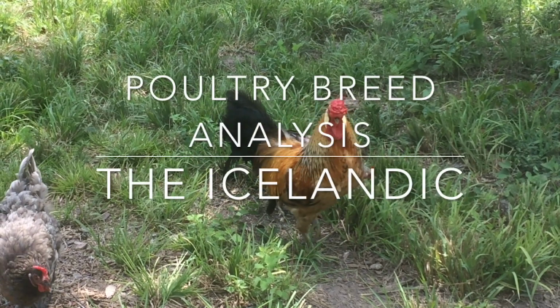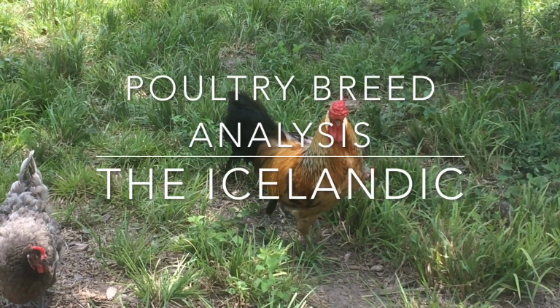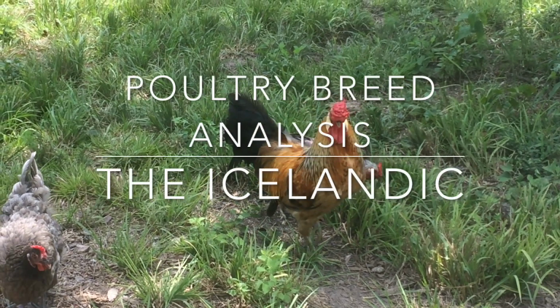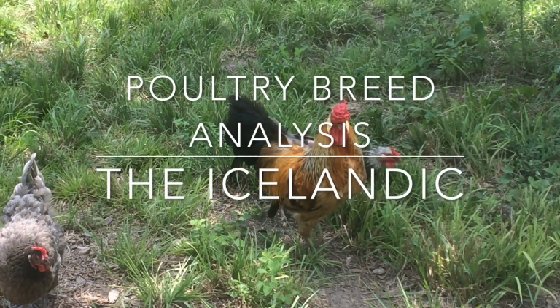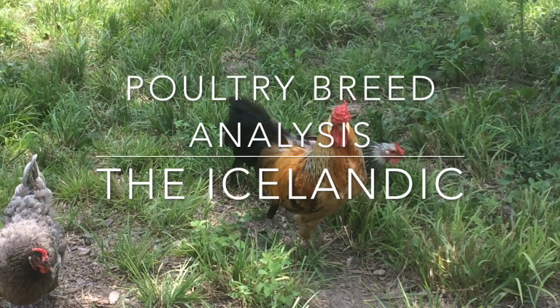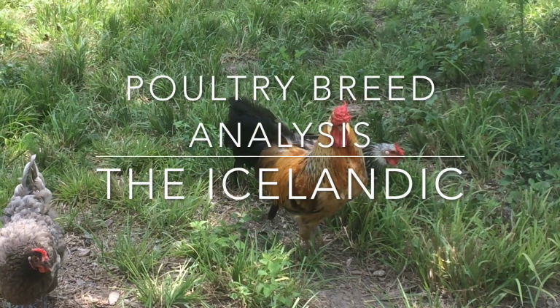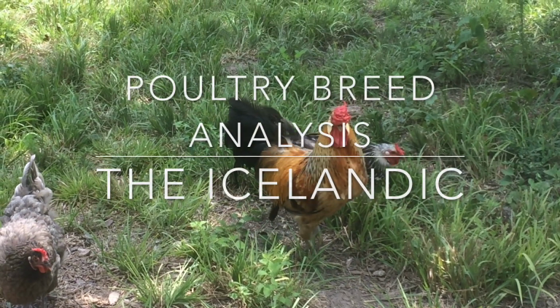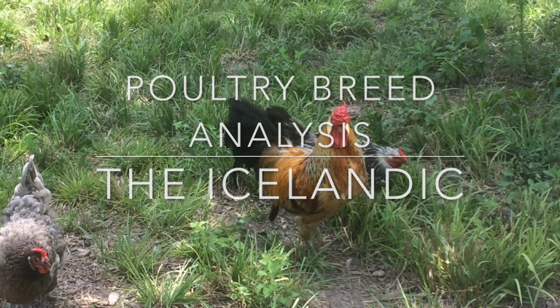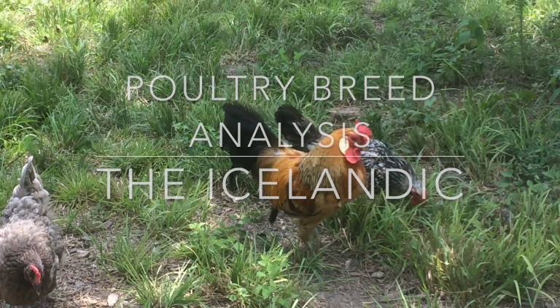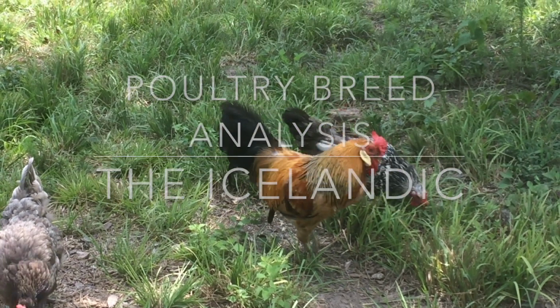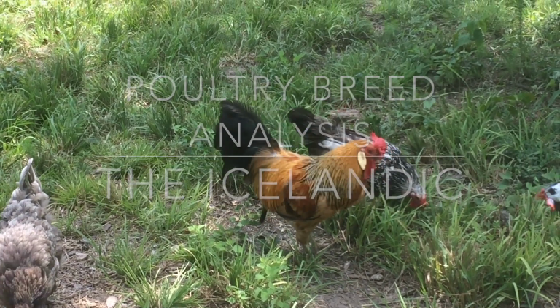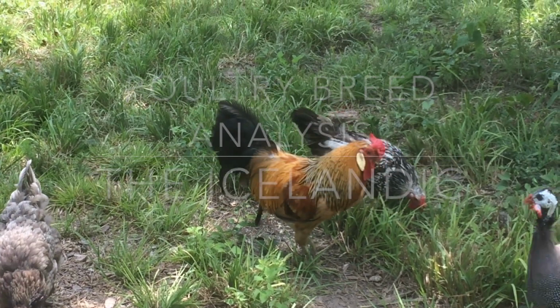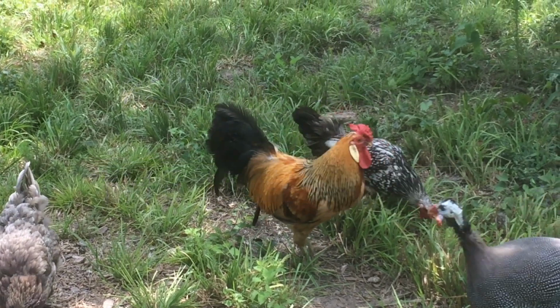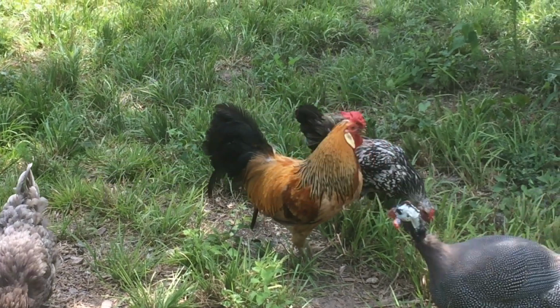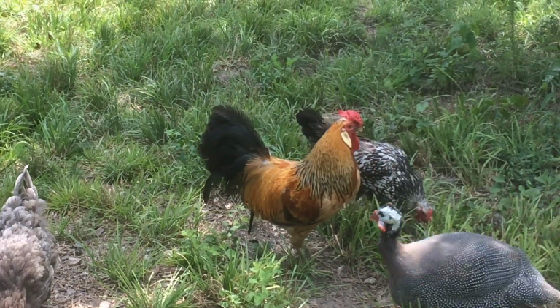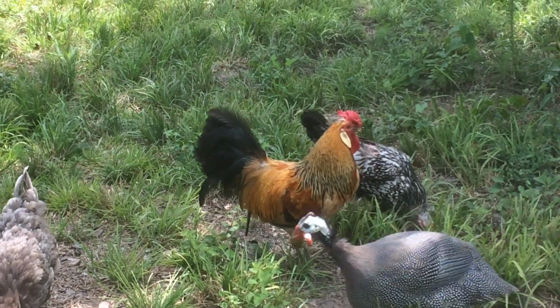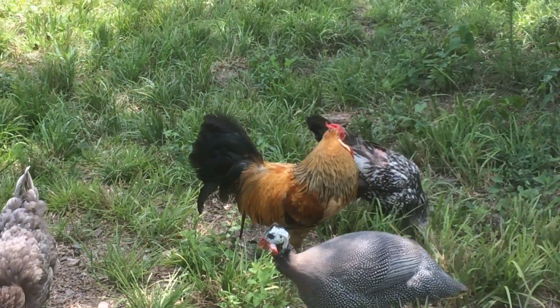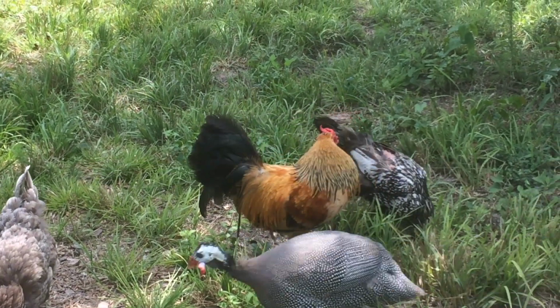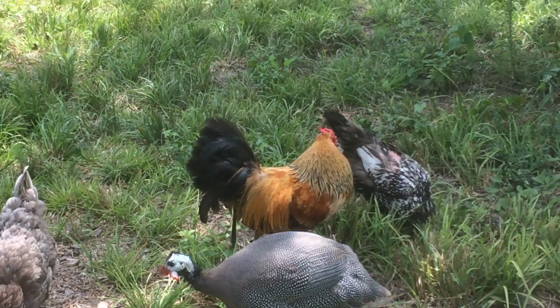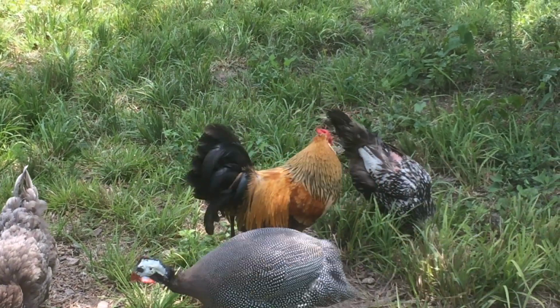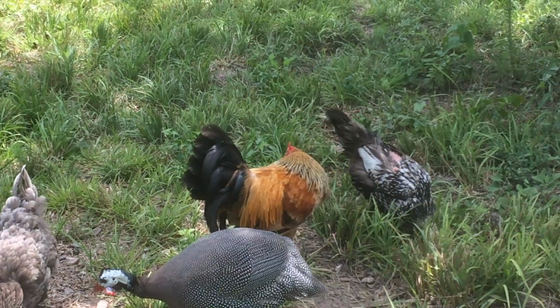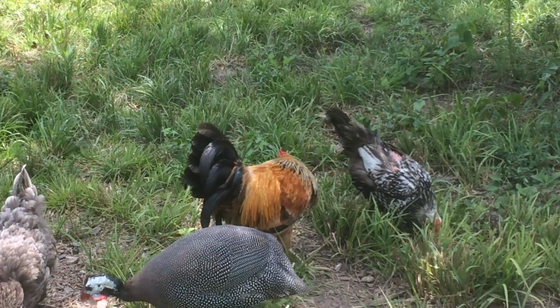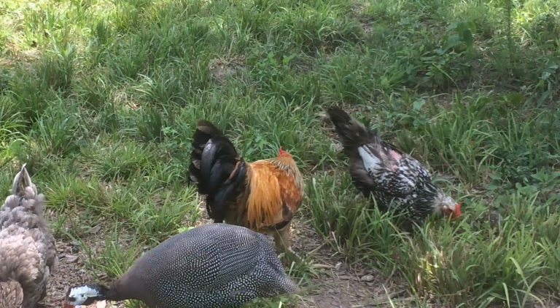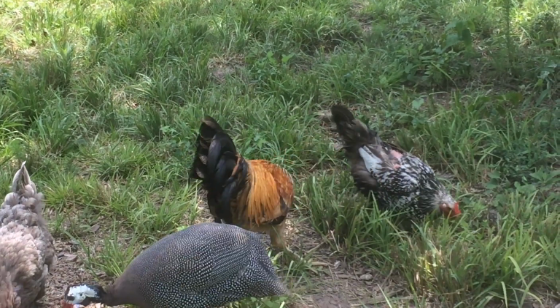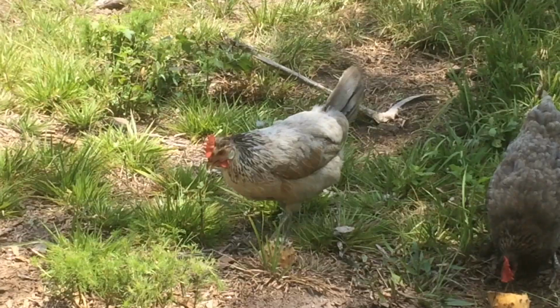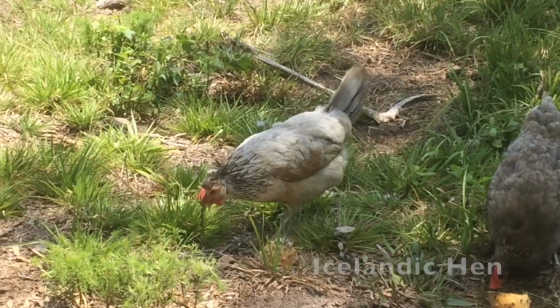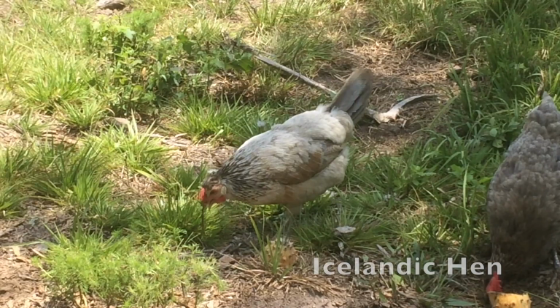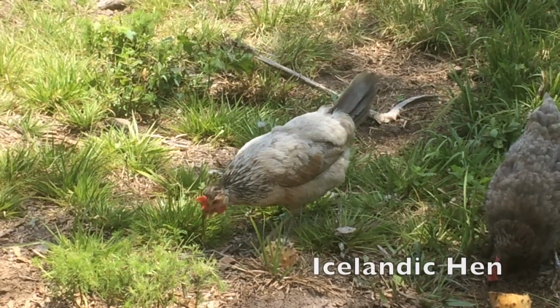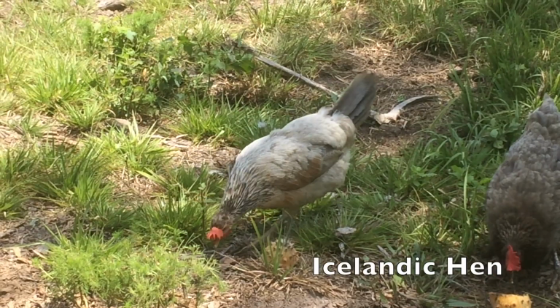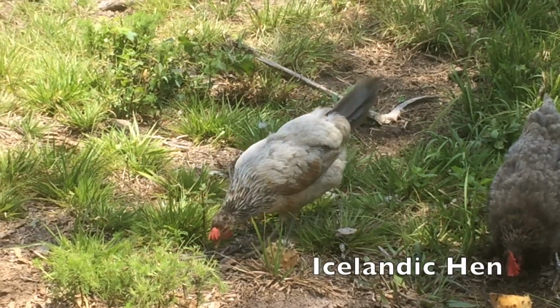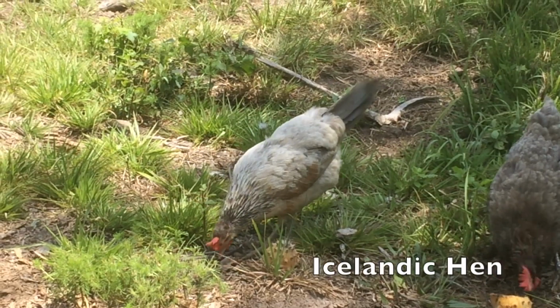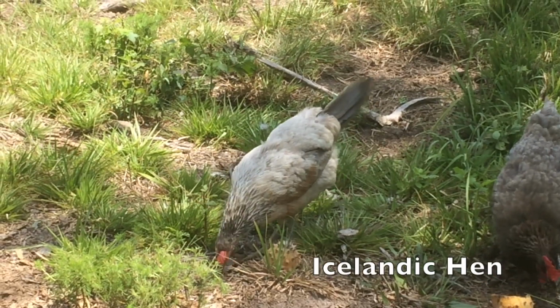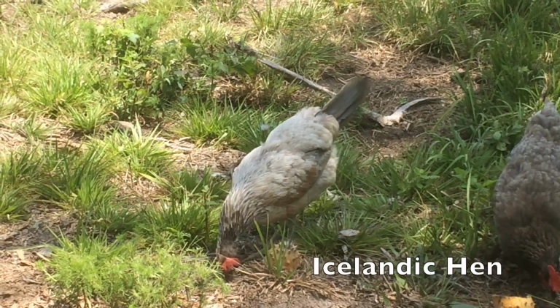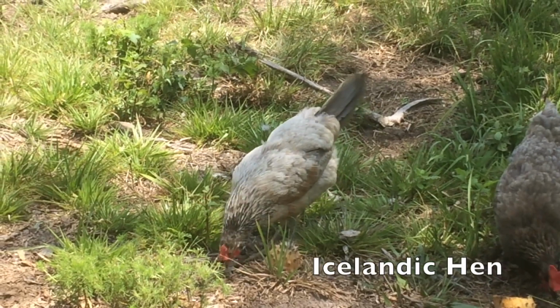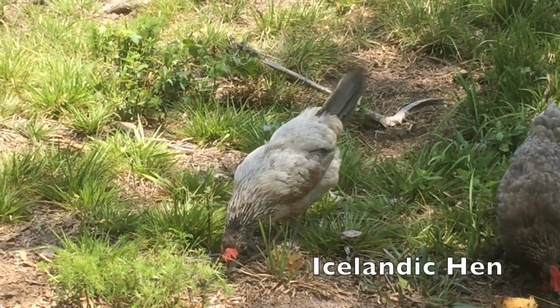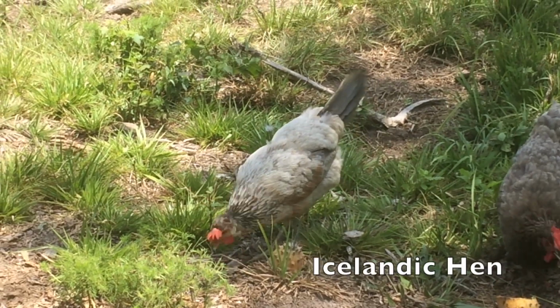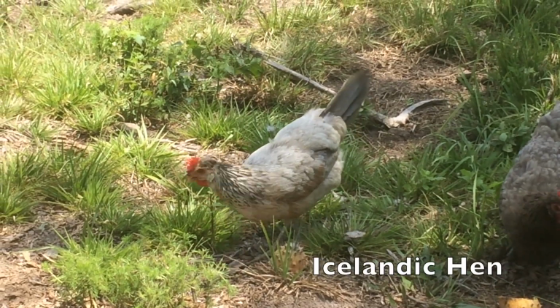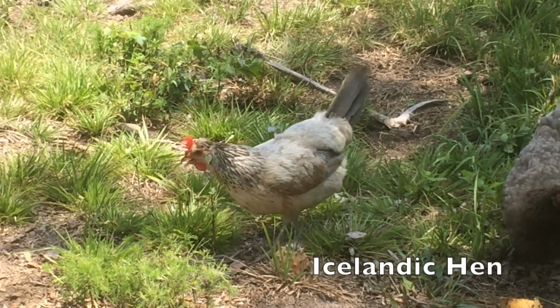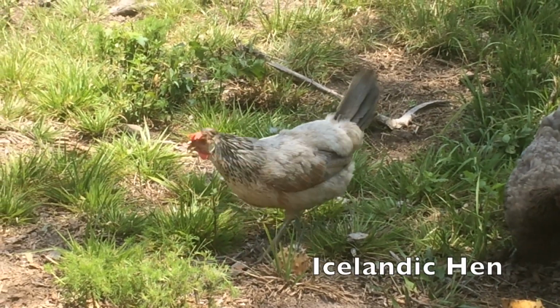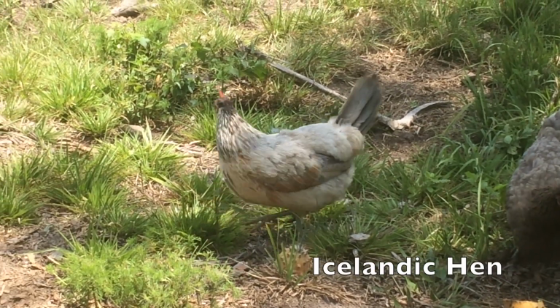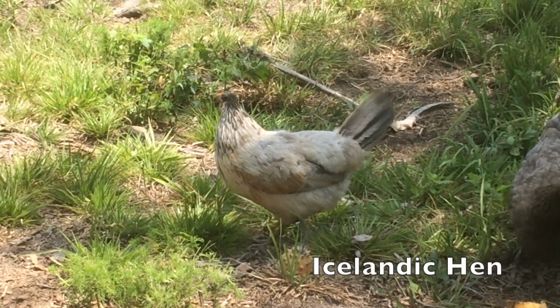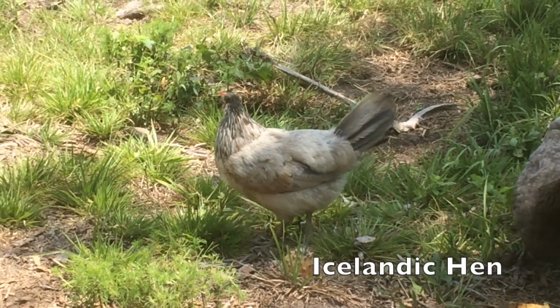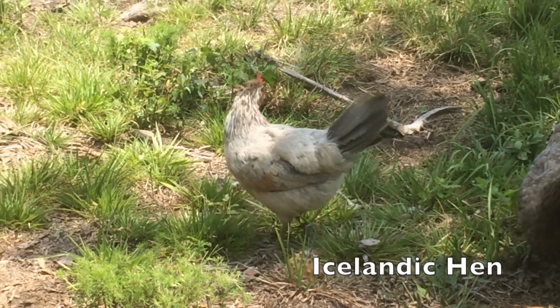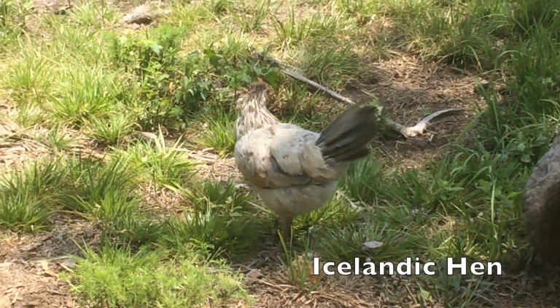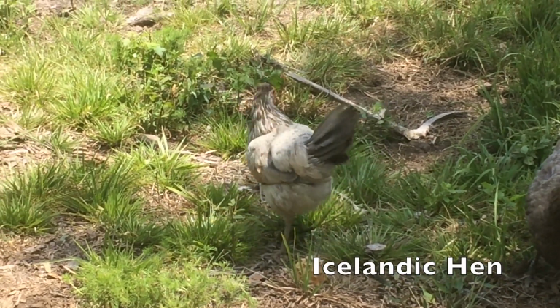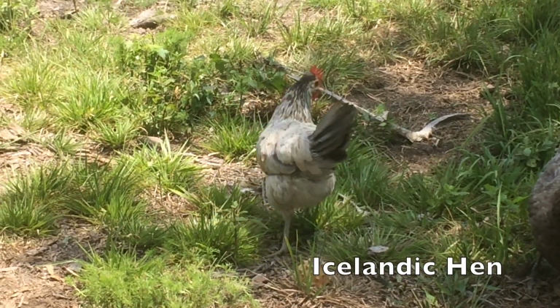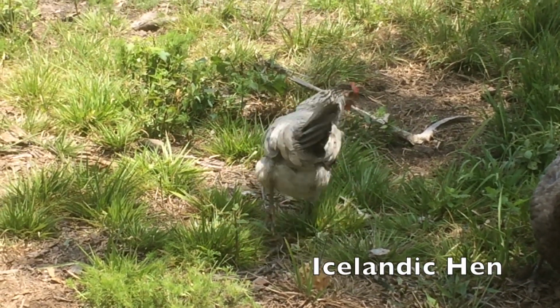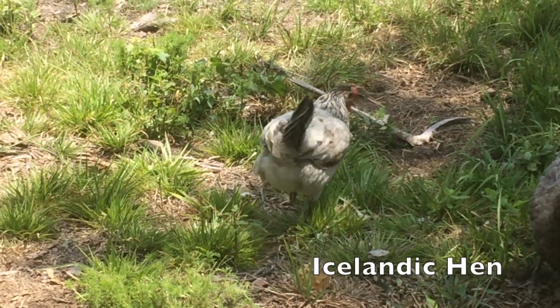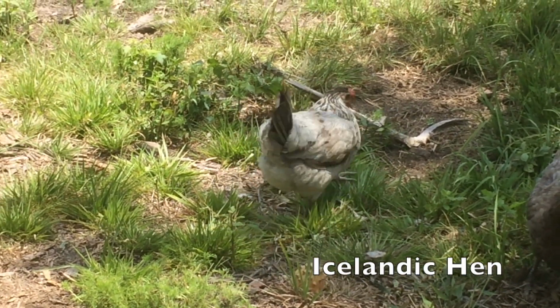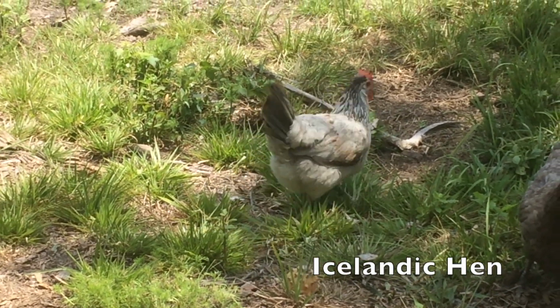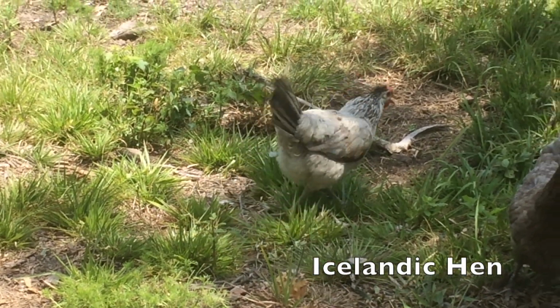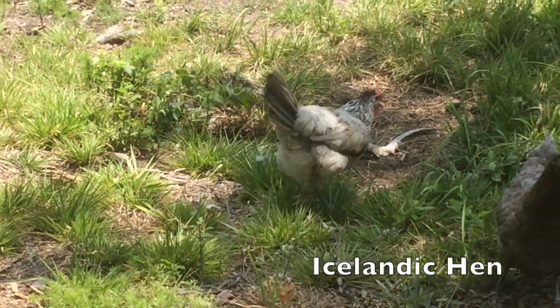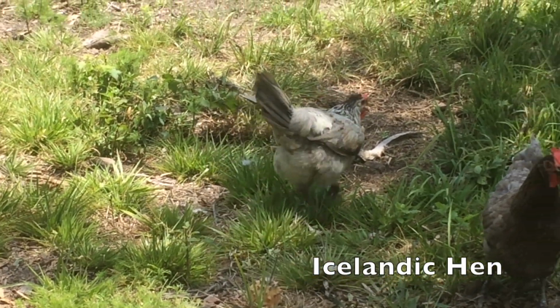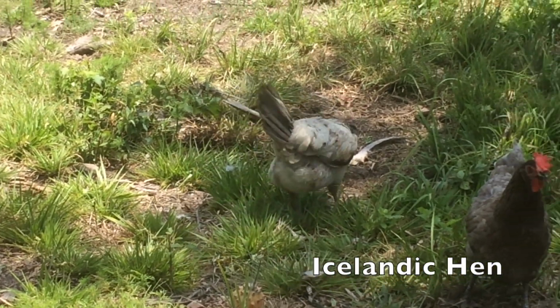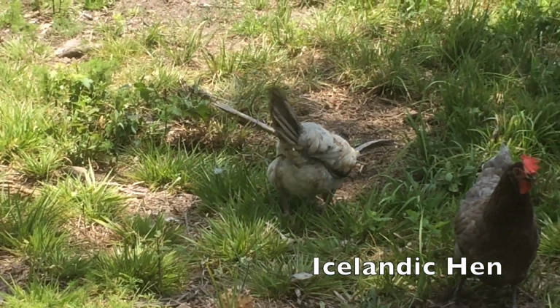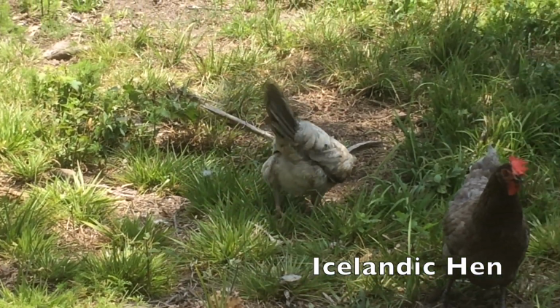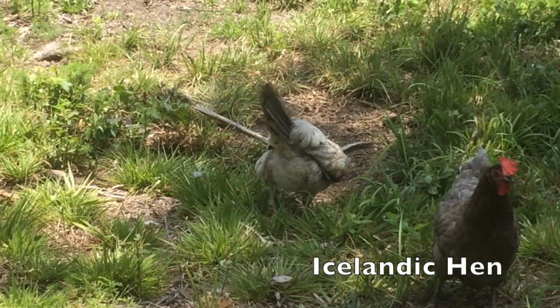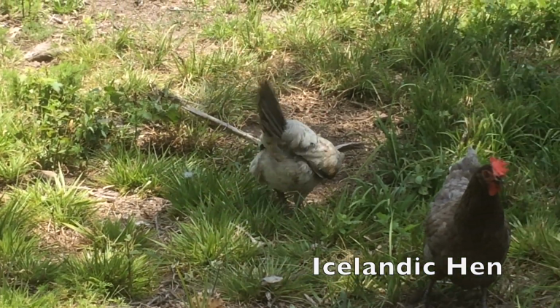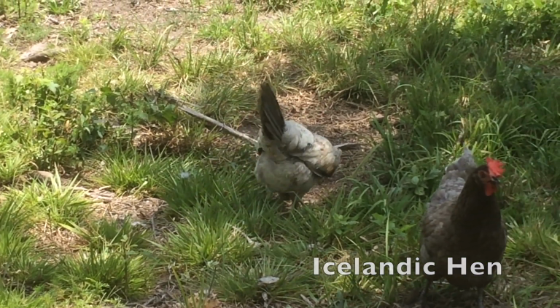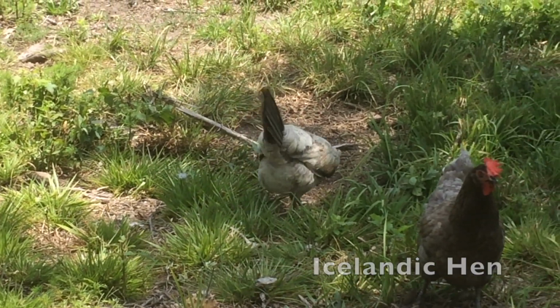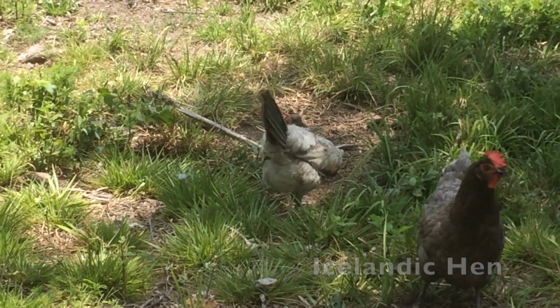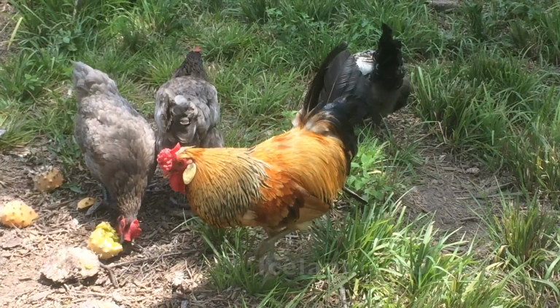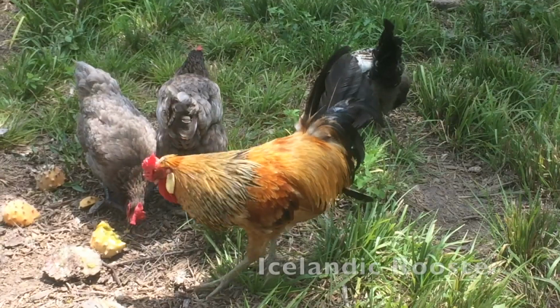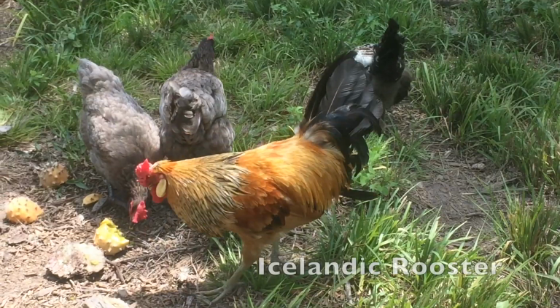Hello, I'm your host the Chicken Man with GKG Poultry. I'm here with a poultry breed analysis starring the Icelandic.